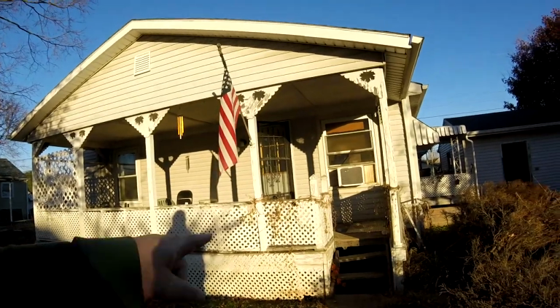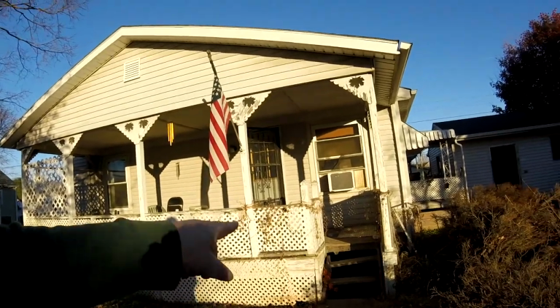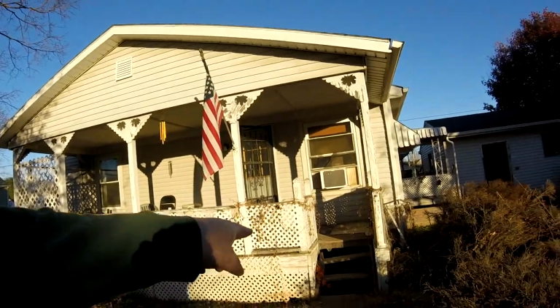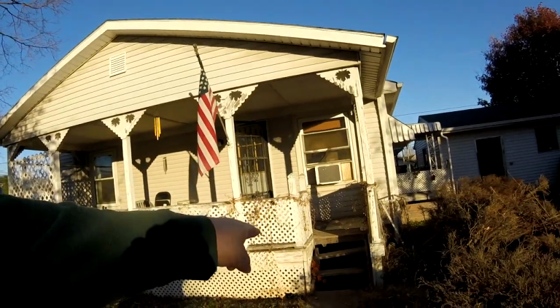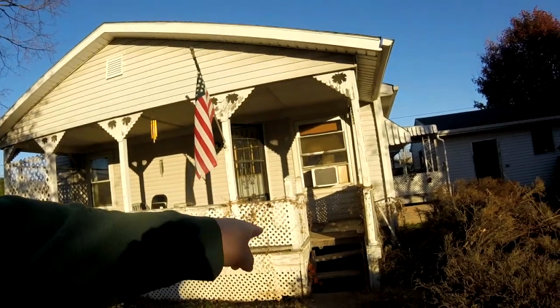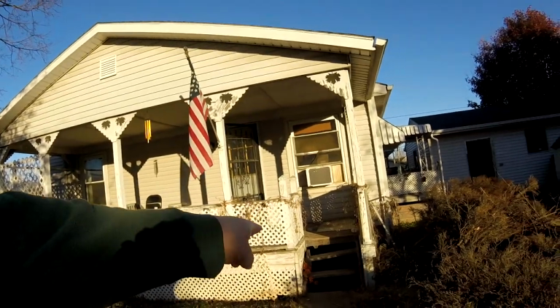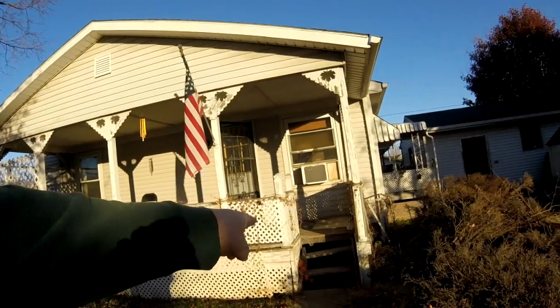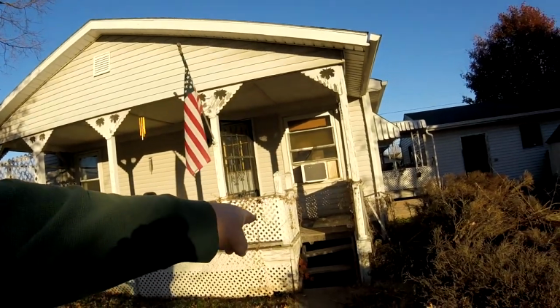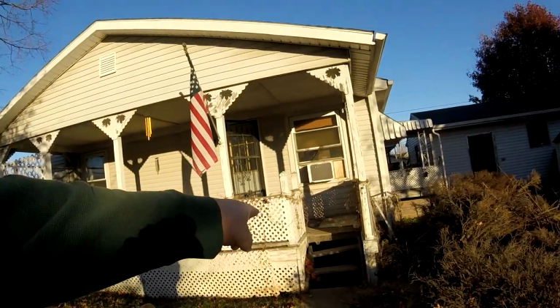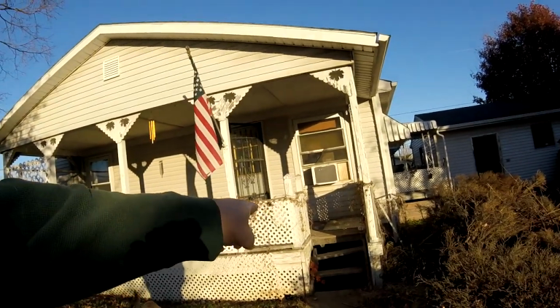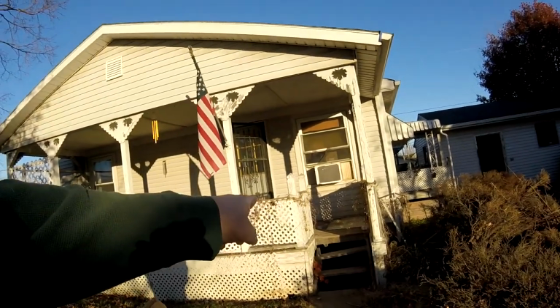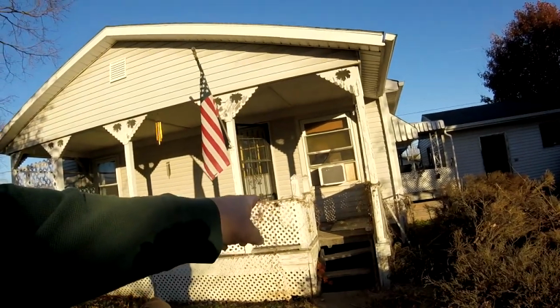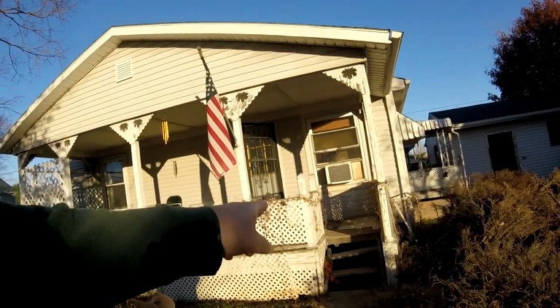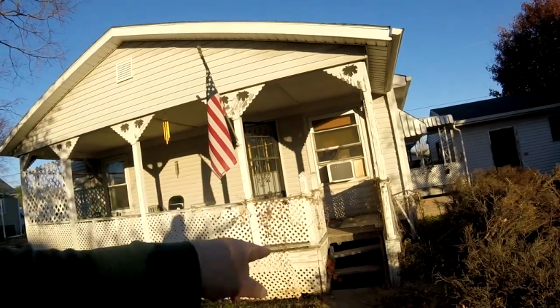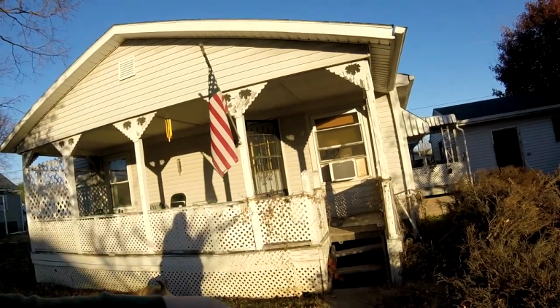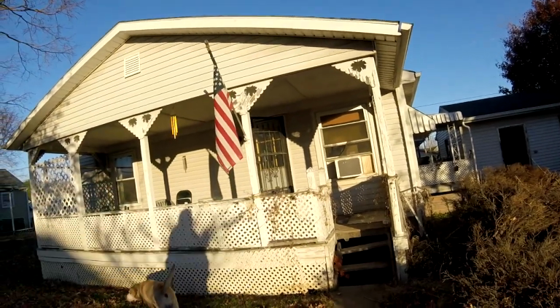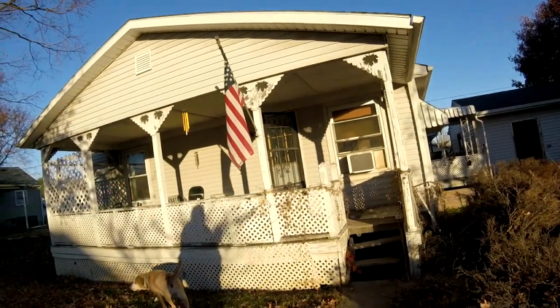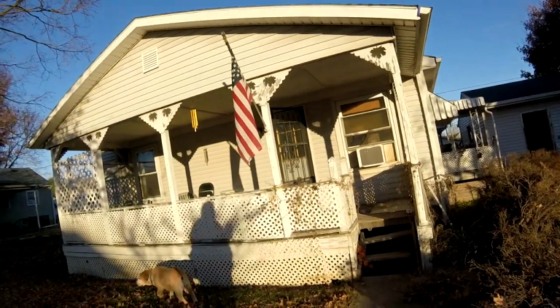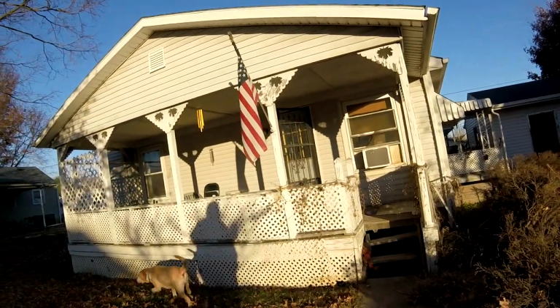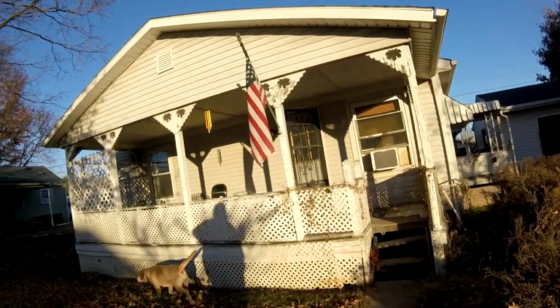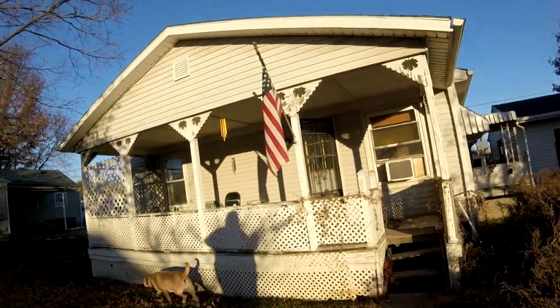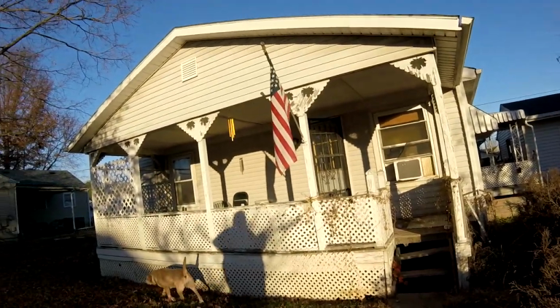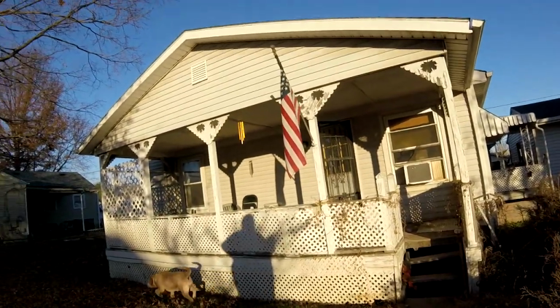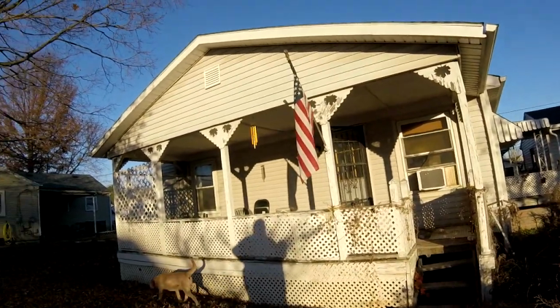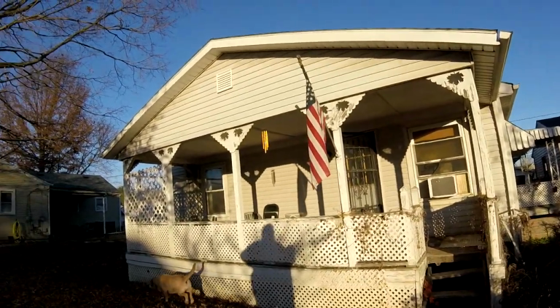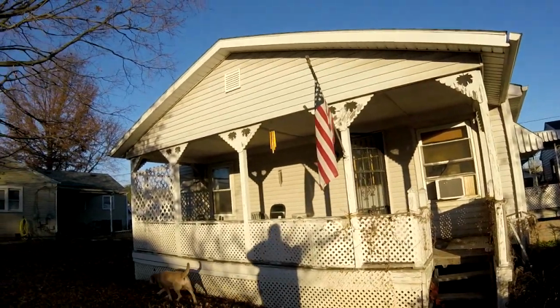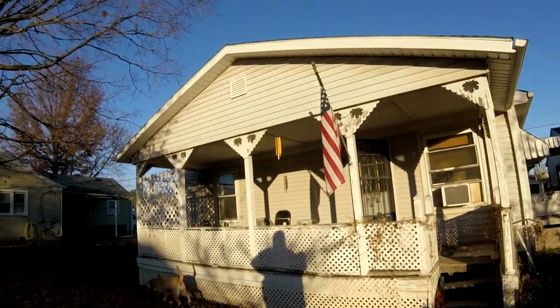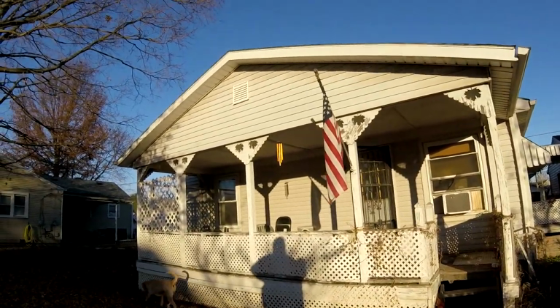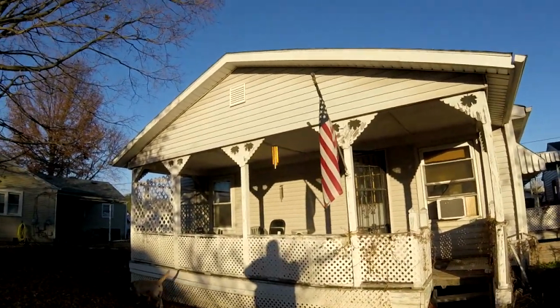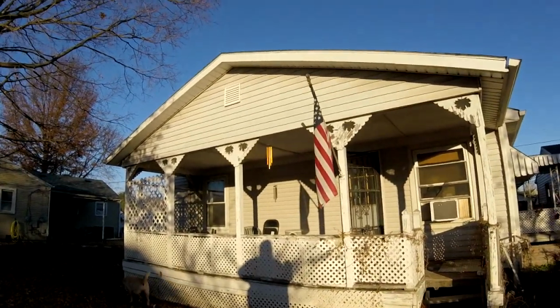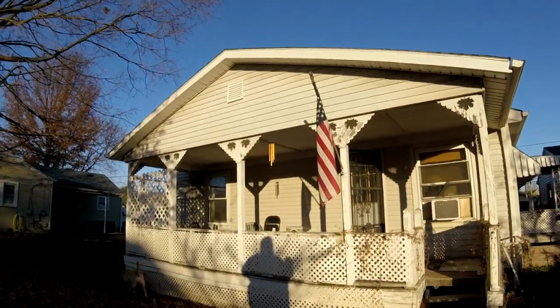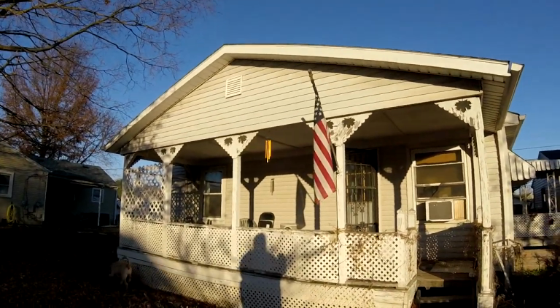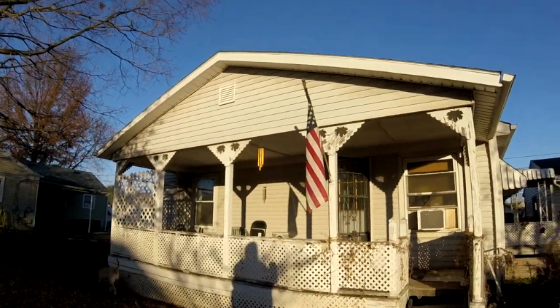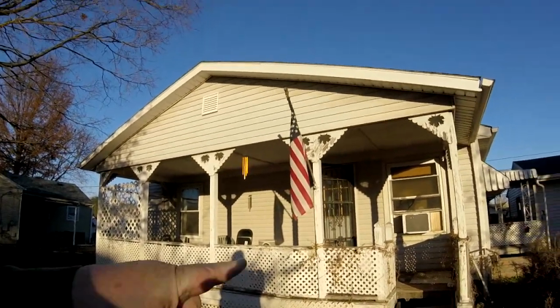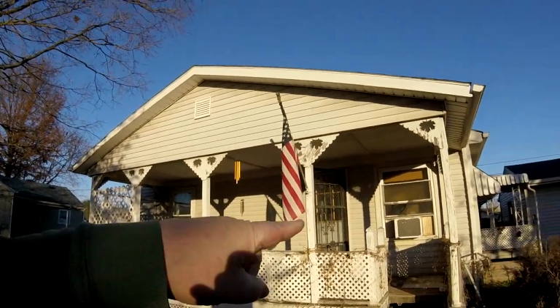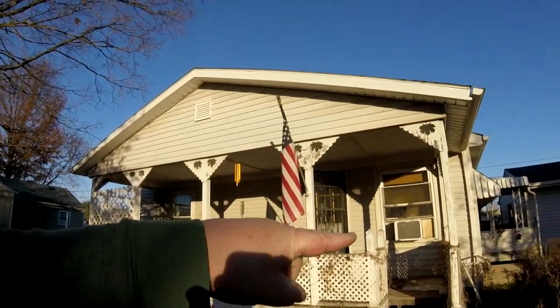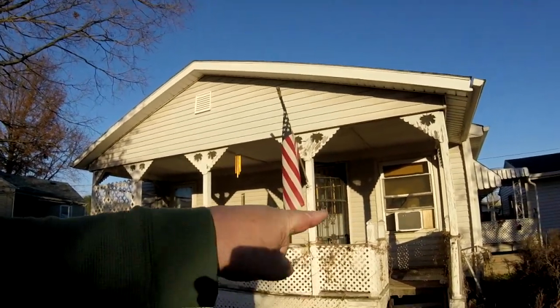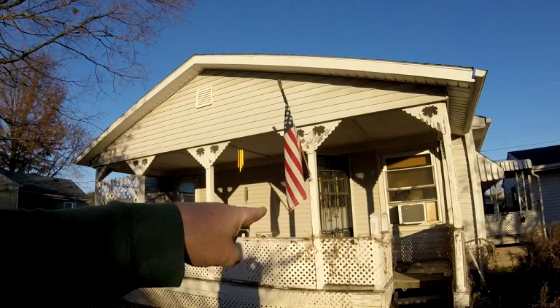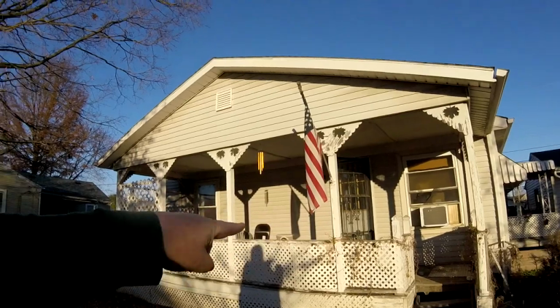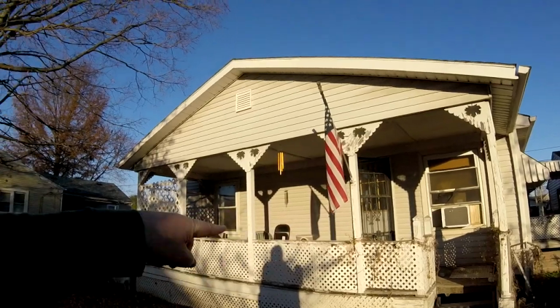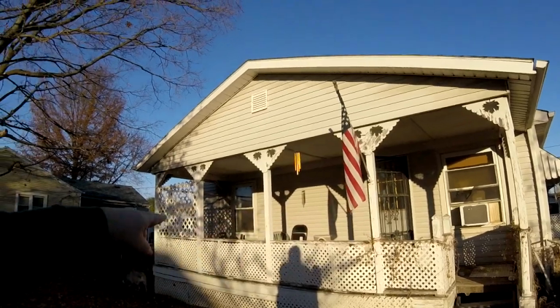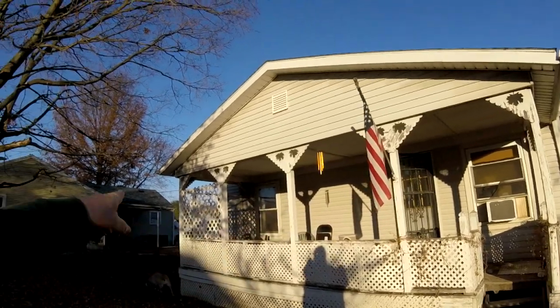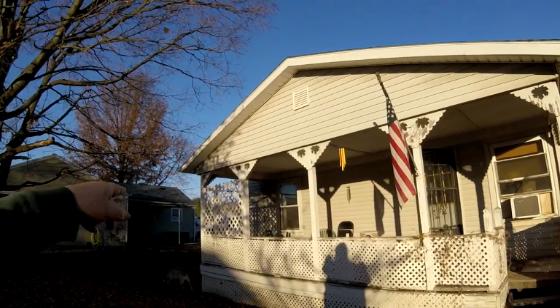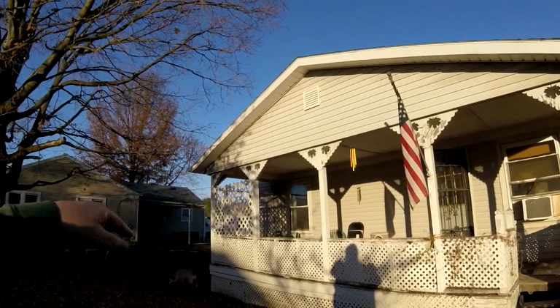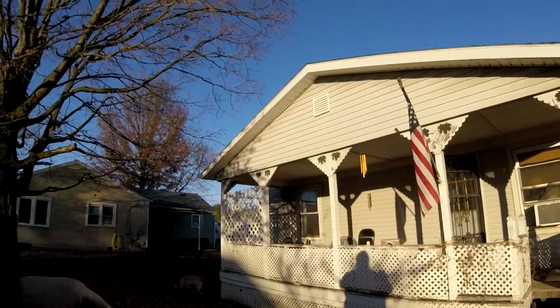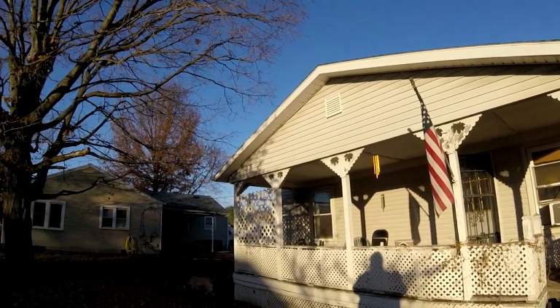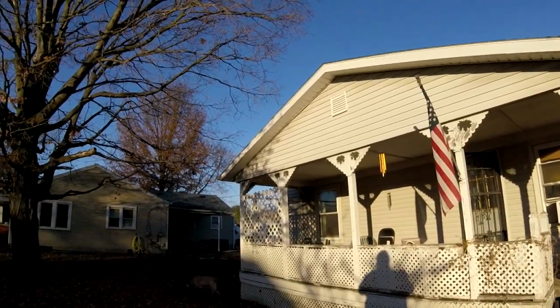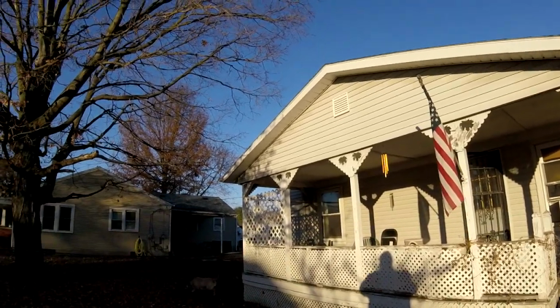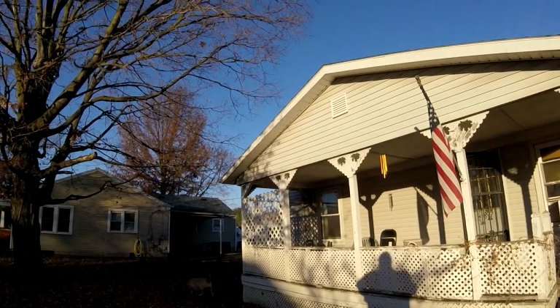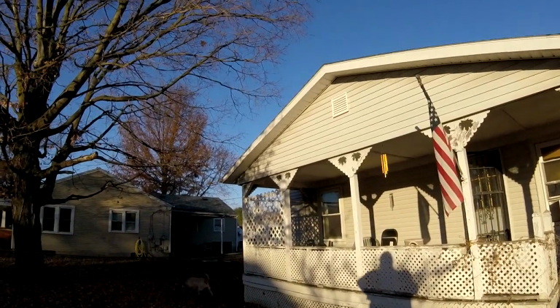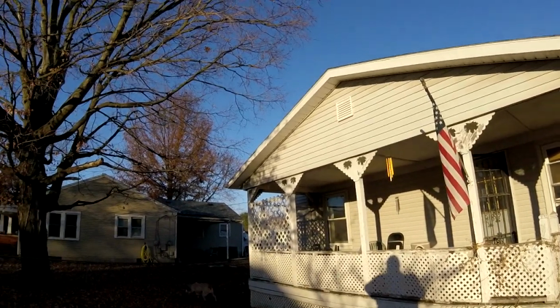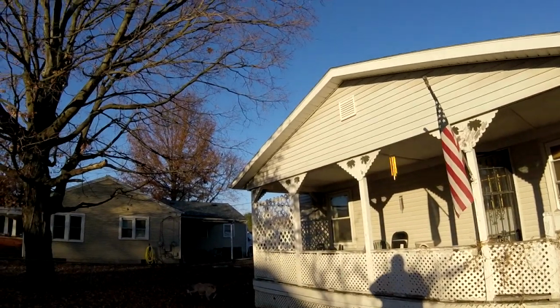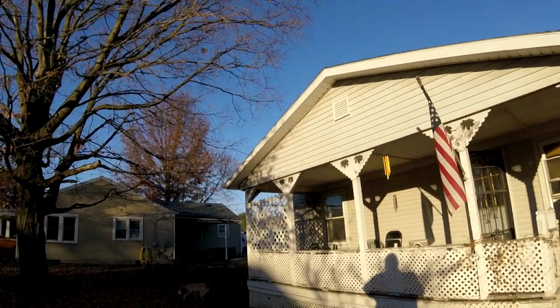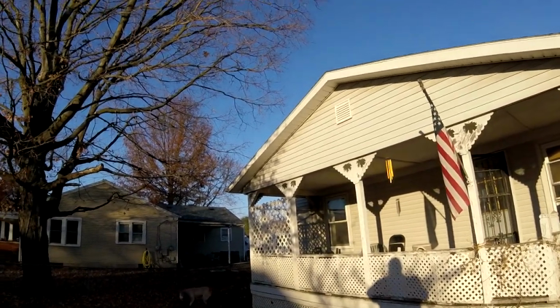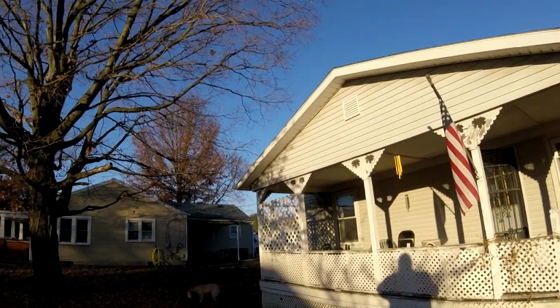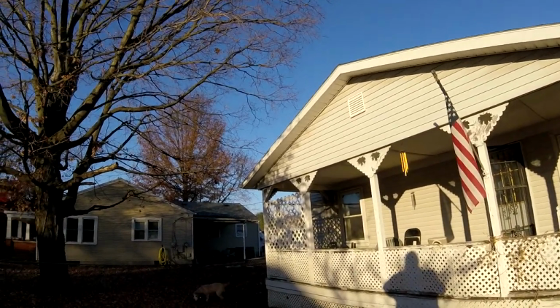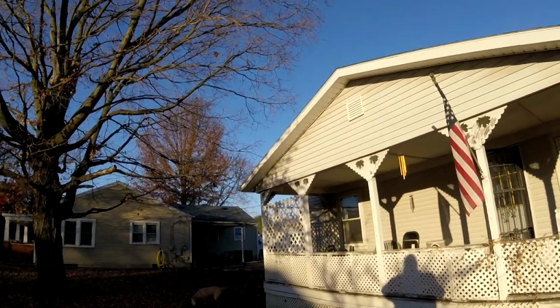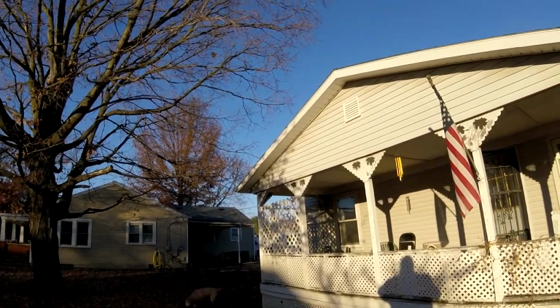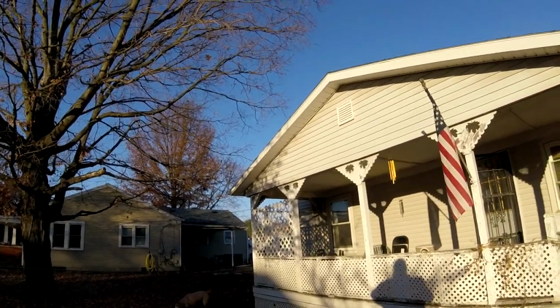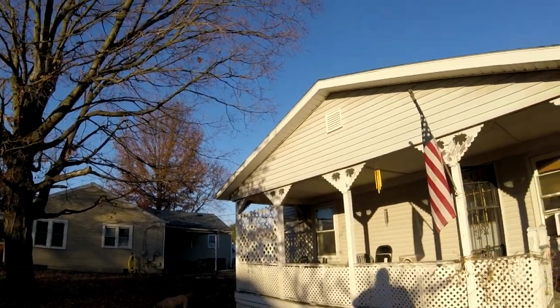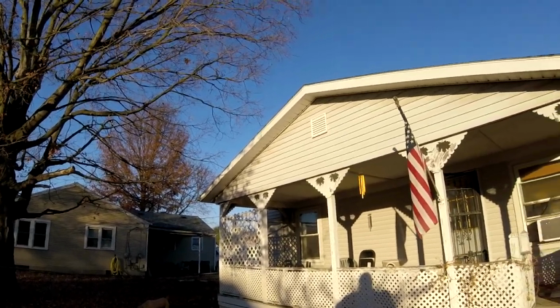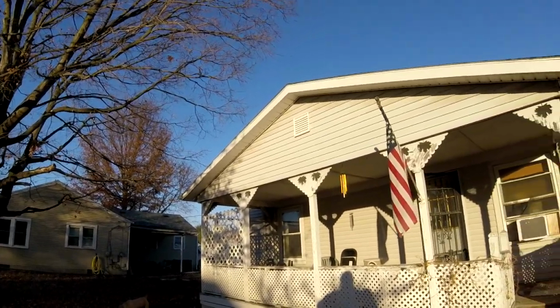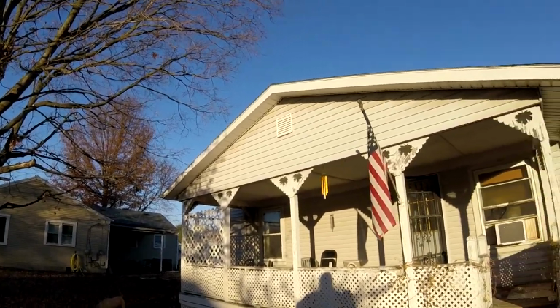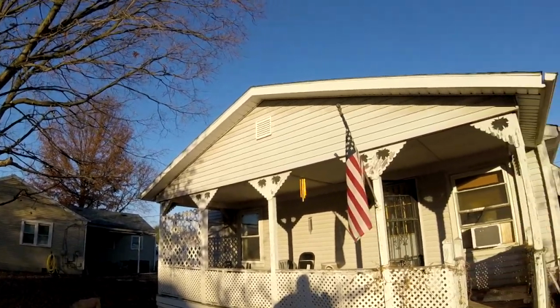This is the front porch of the house. I have to replace the steps almost immediately. There are some decking boards — all this needs cleaned up and repainted and fixed up.